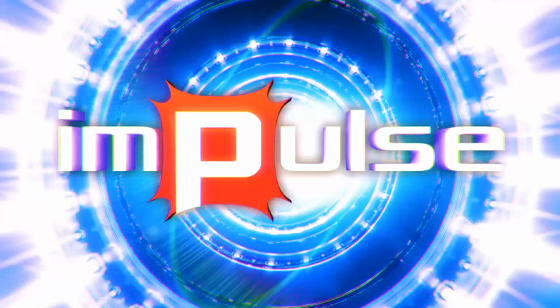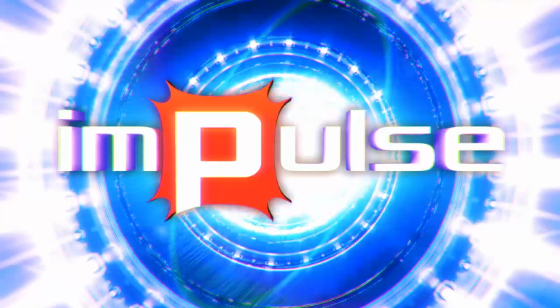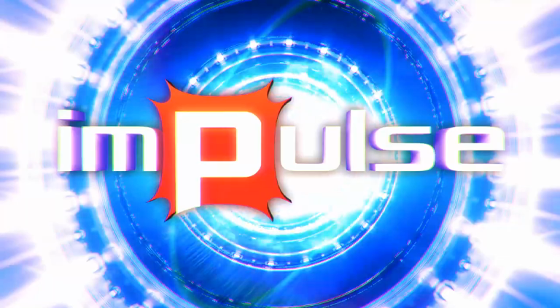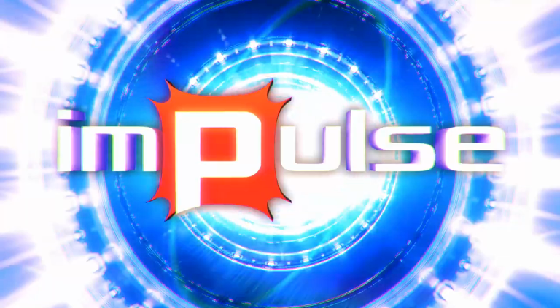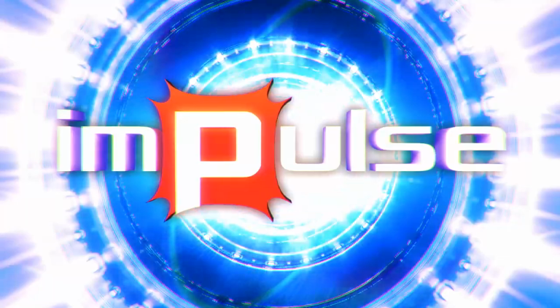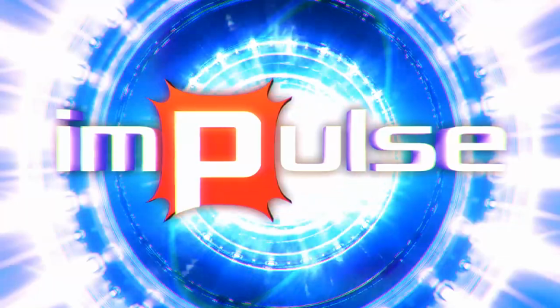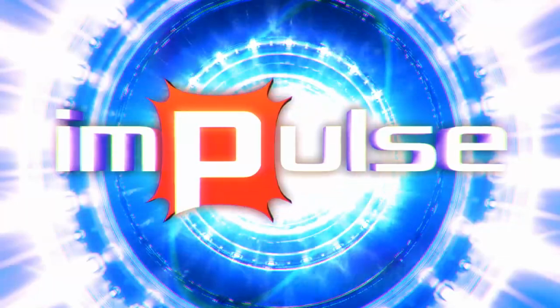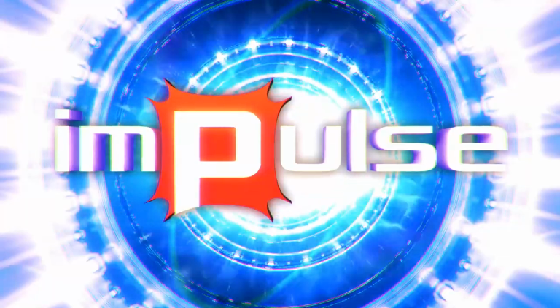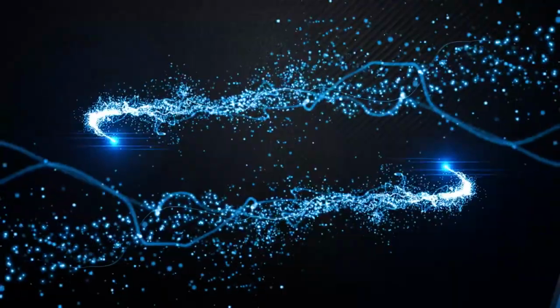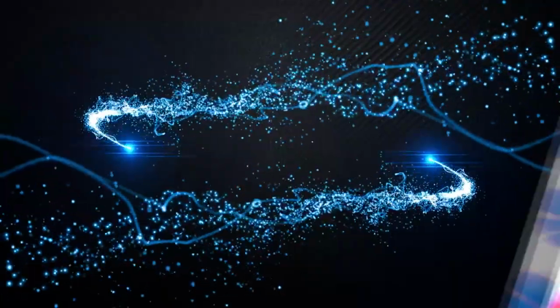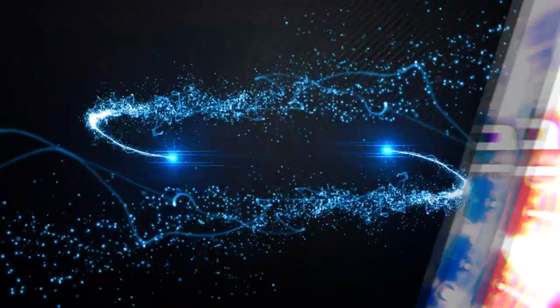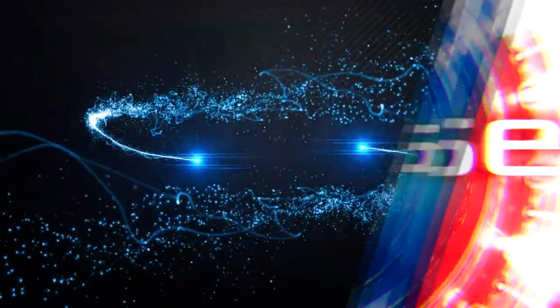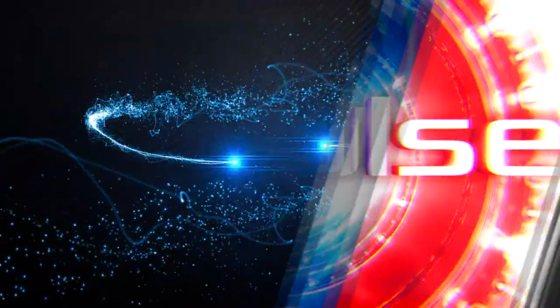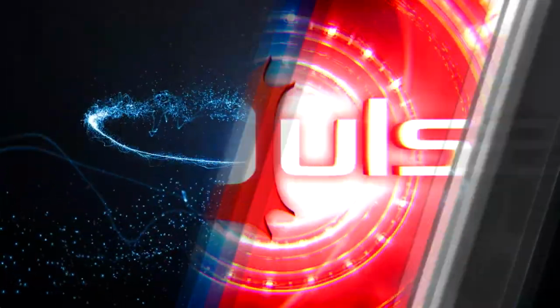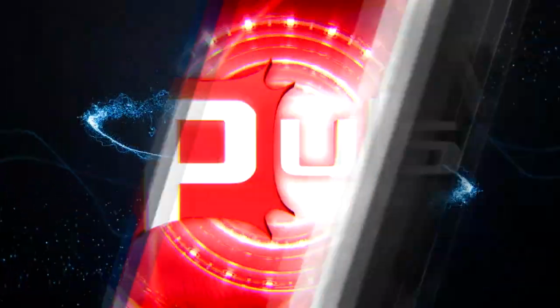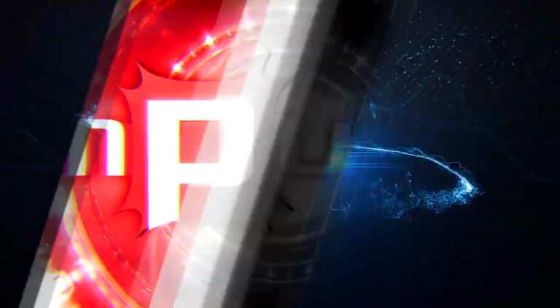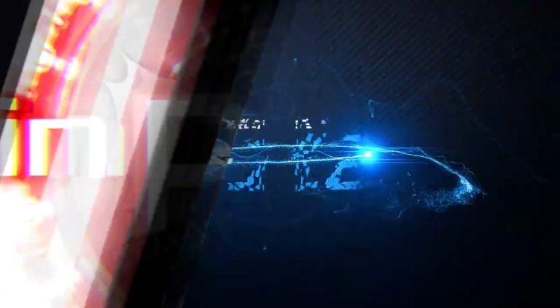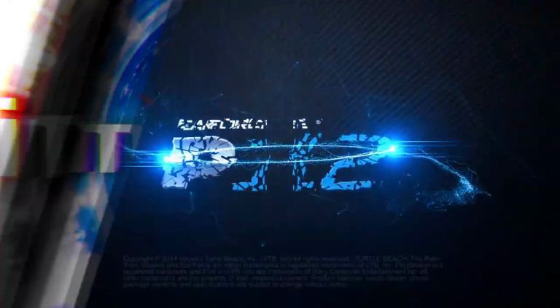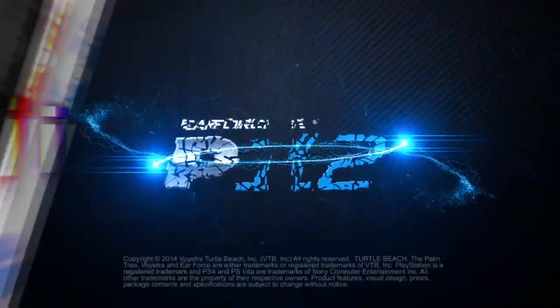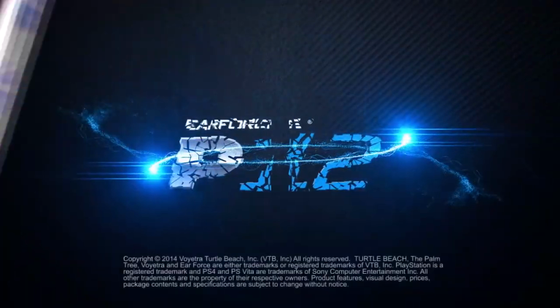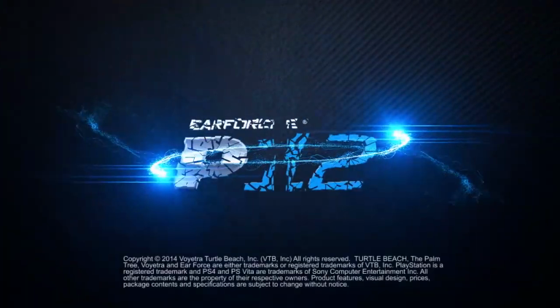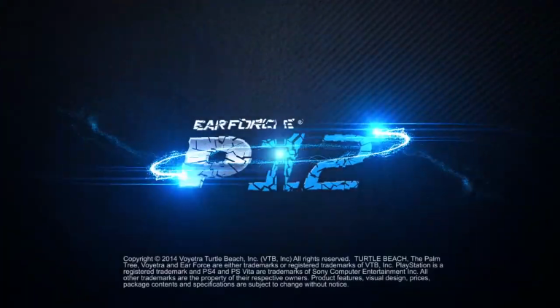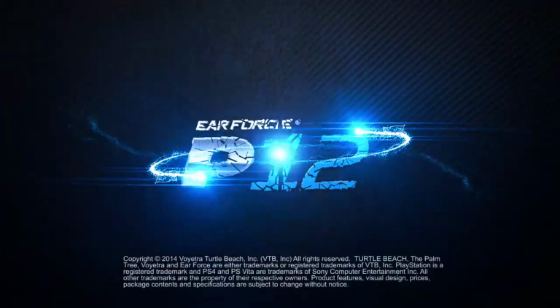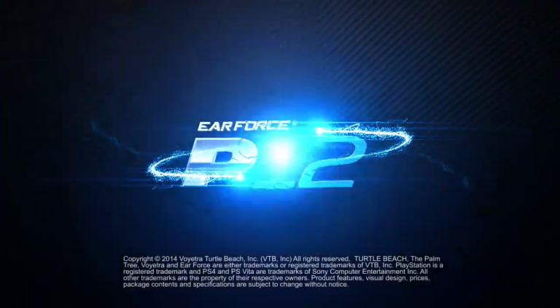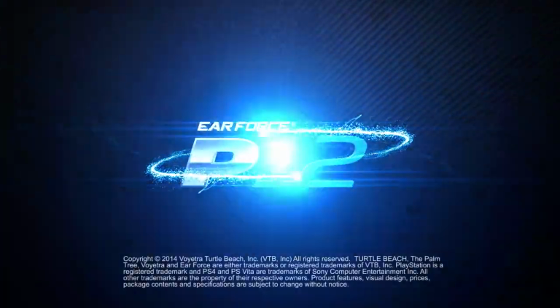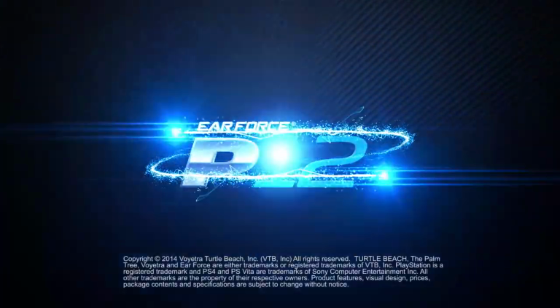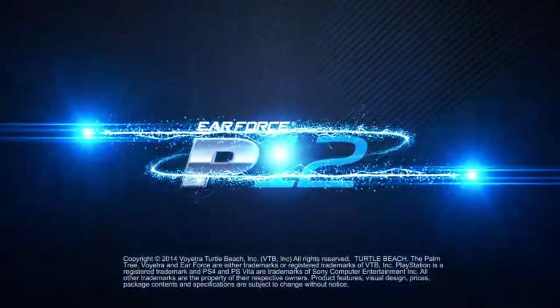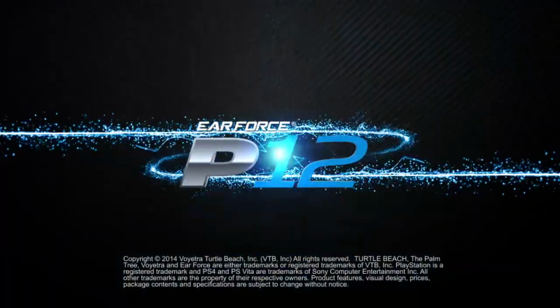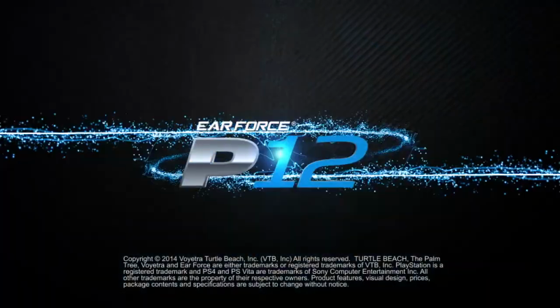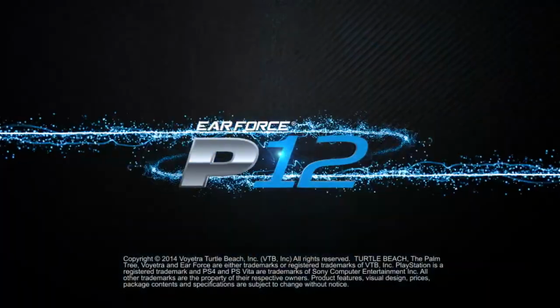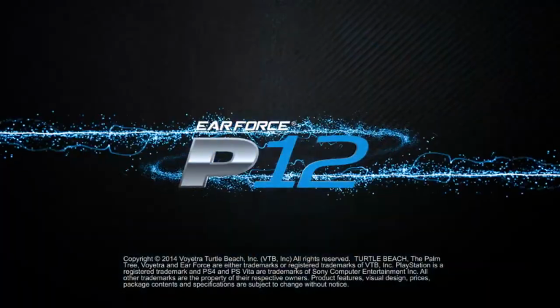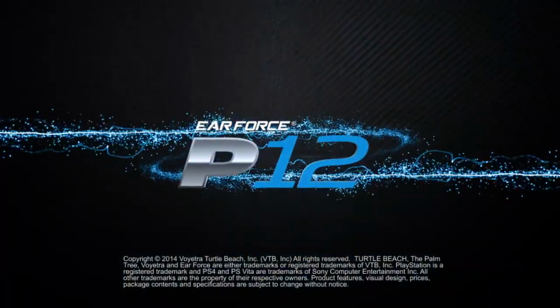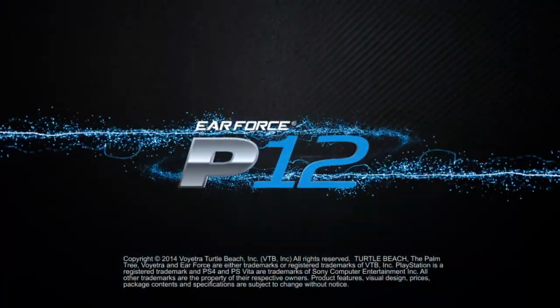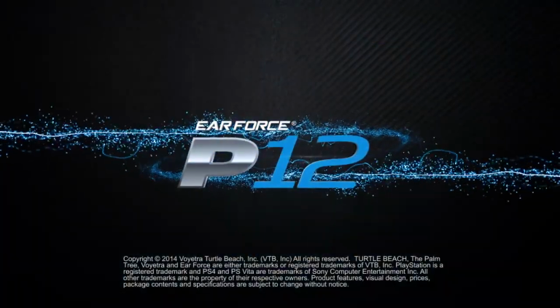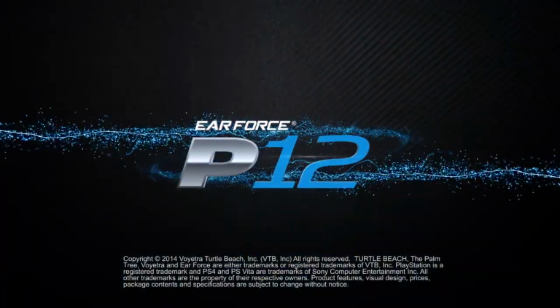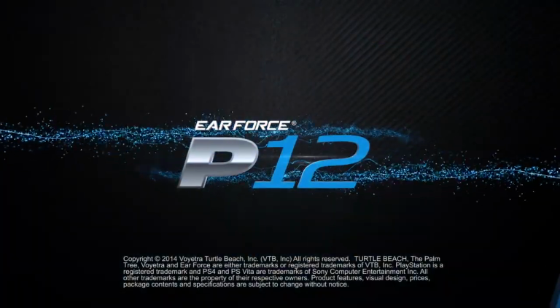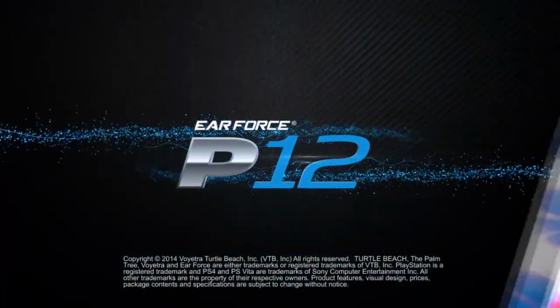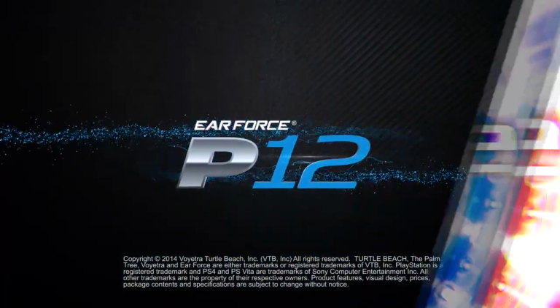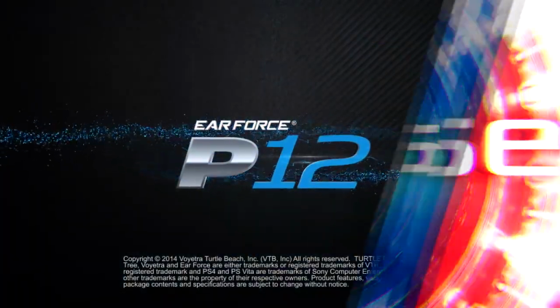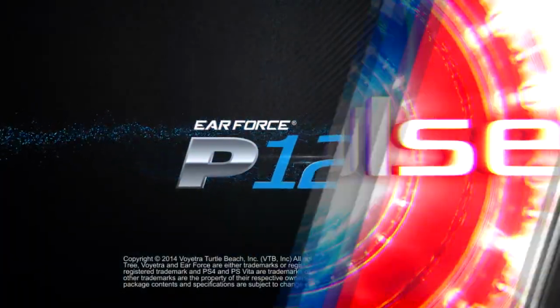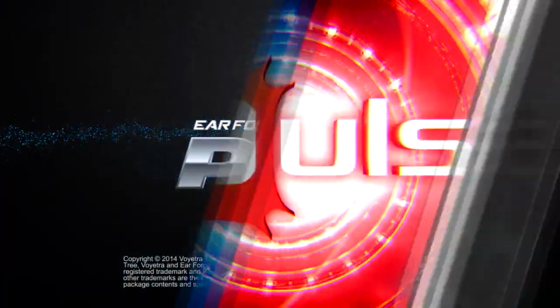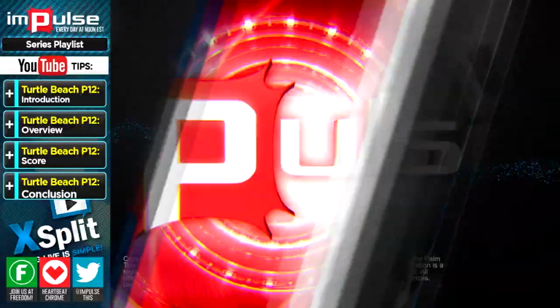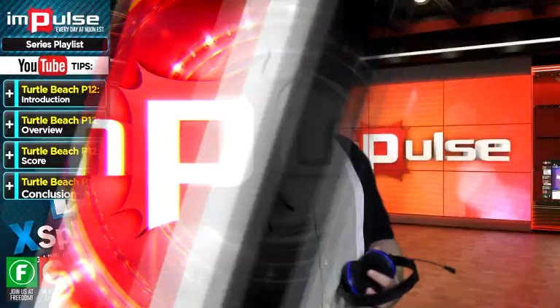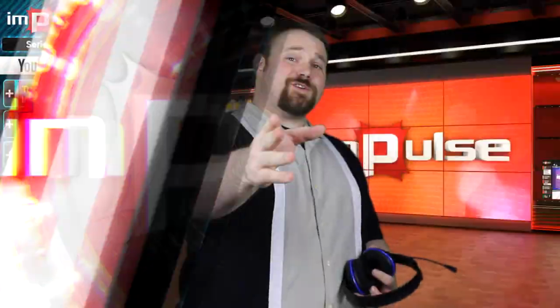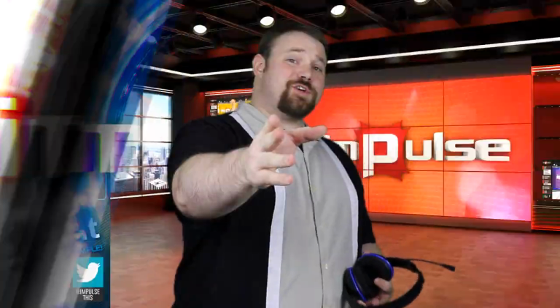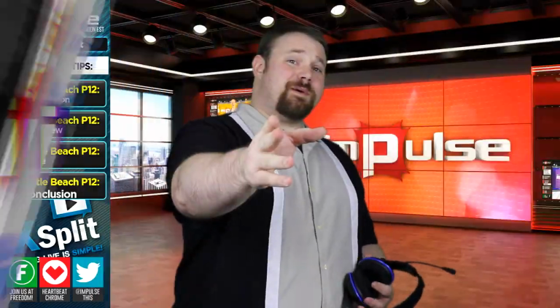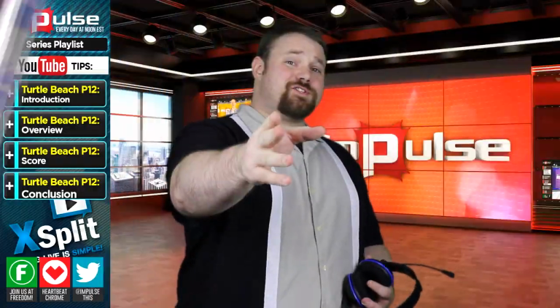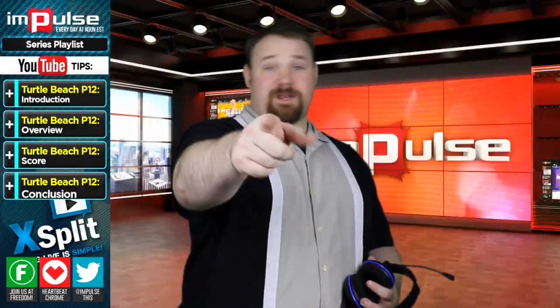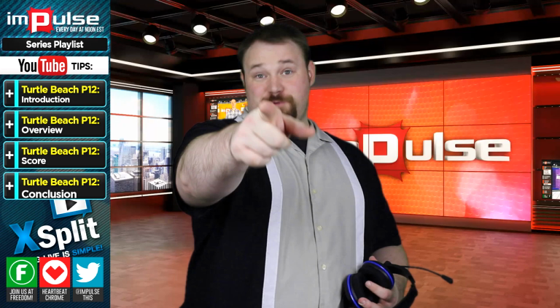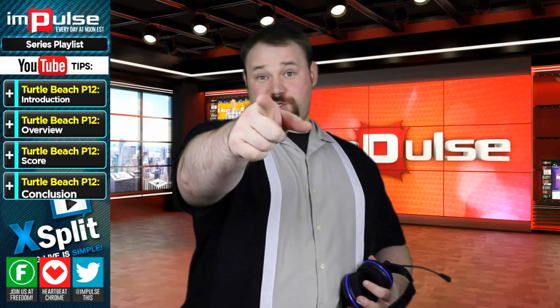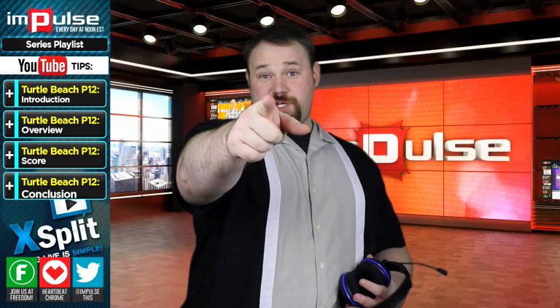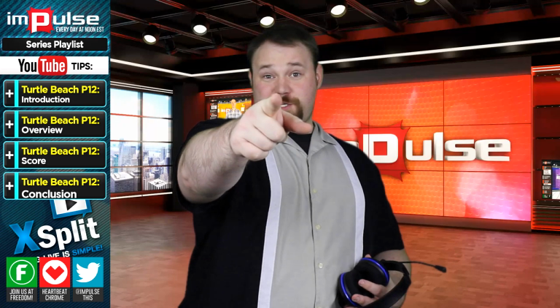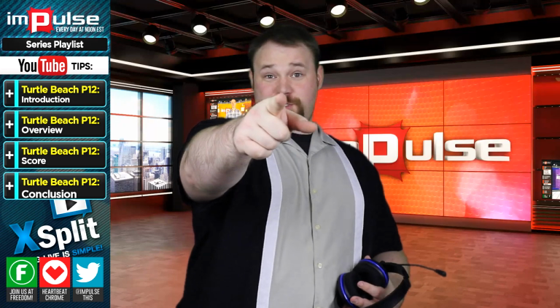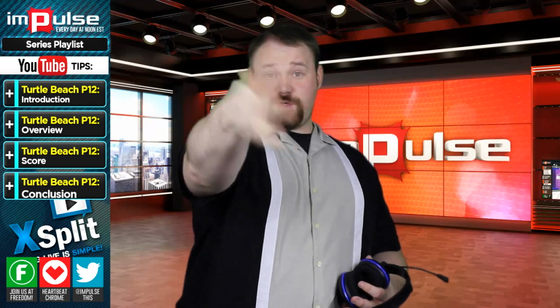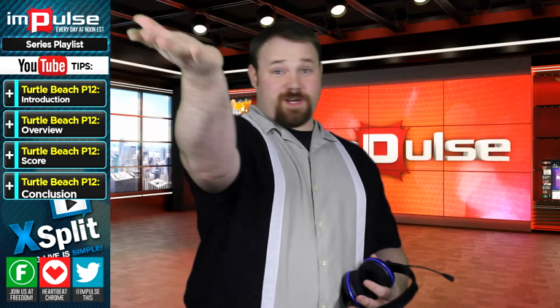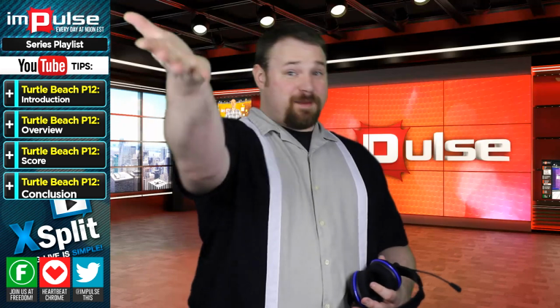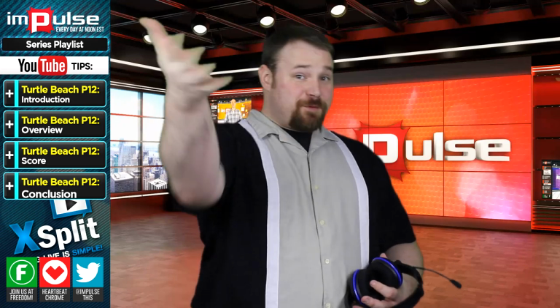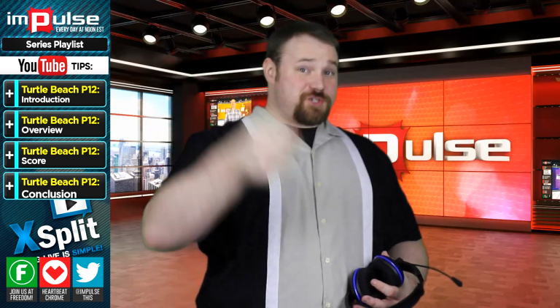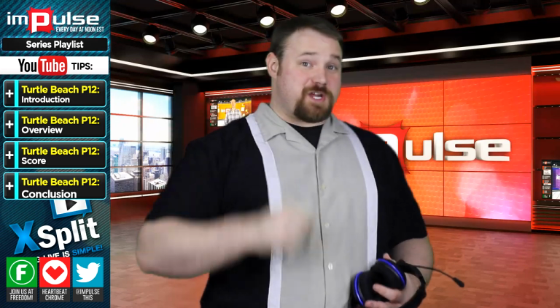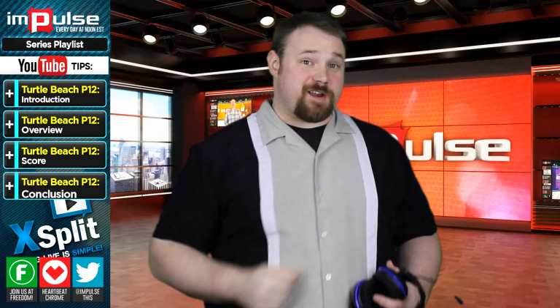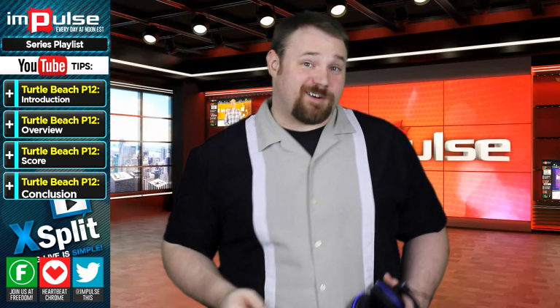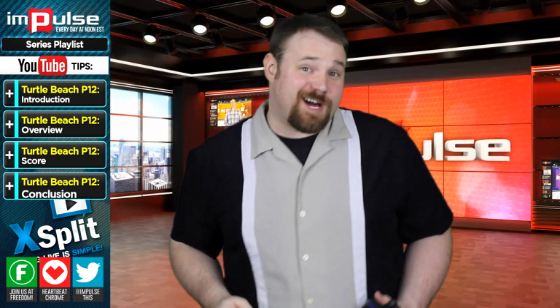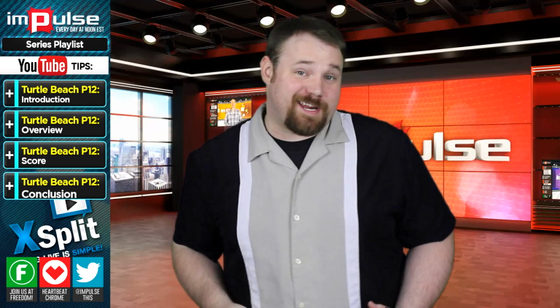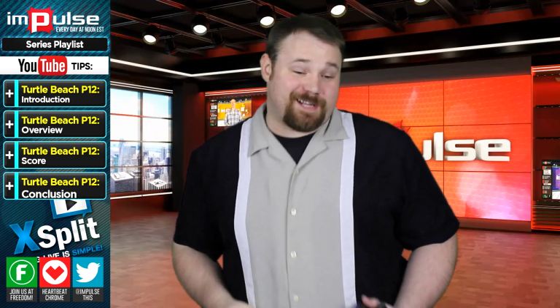You're watching Impulse on the Freedom Network, and now here's Anthony. Thank you so much, I appreciate you, and I appreciate our audience.